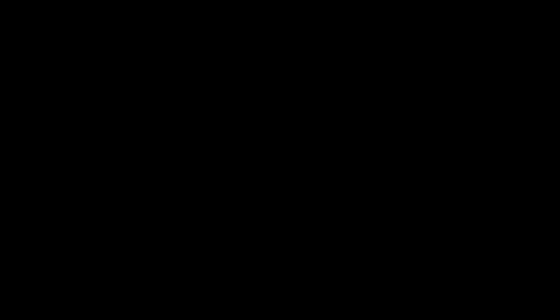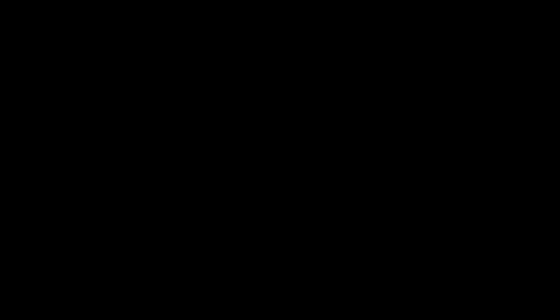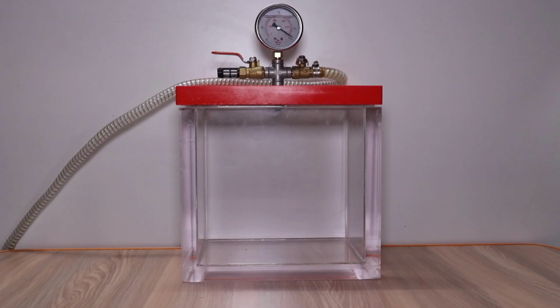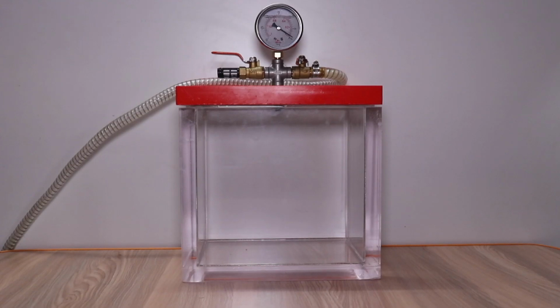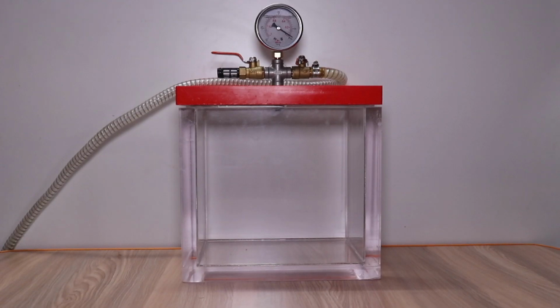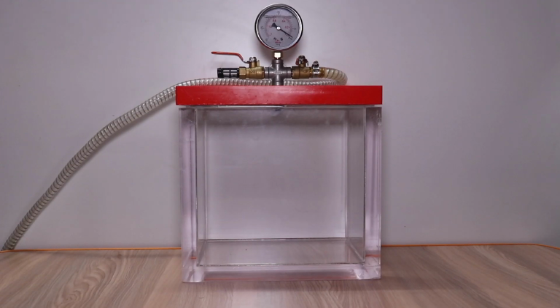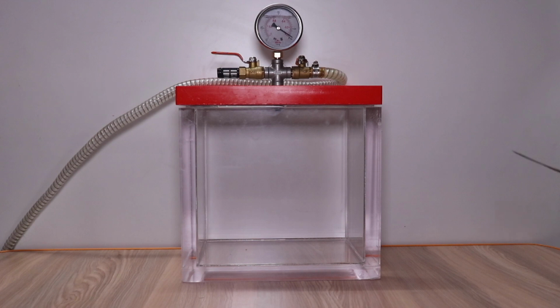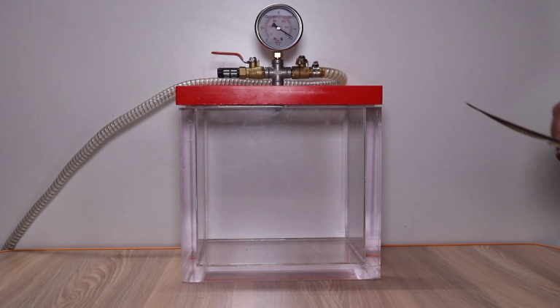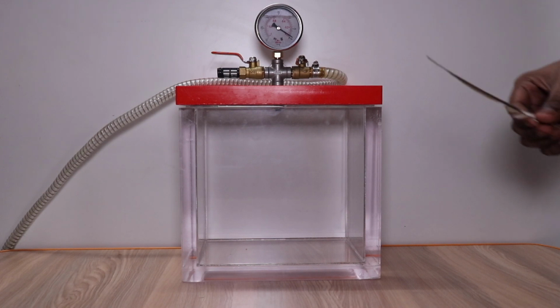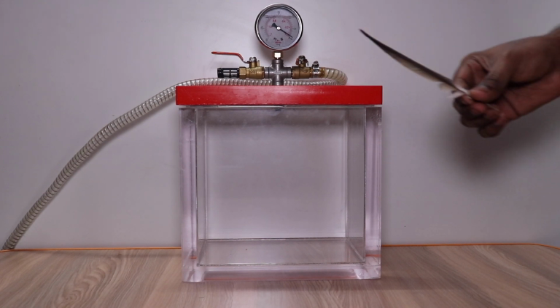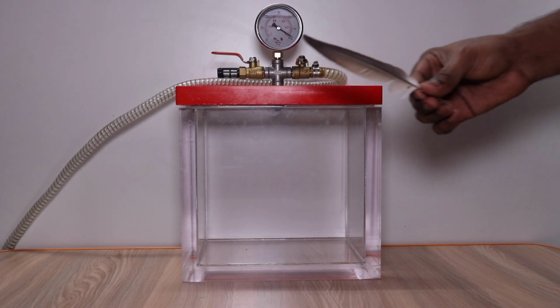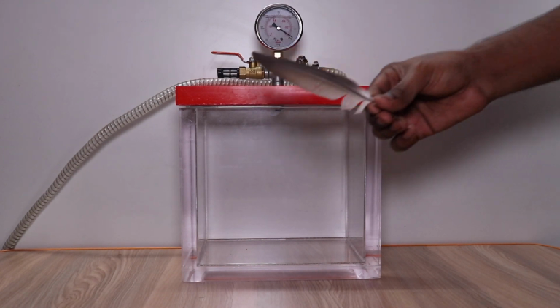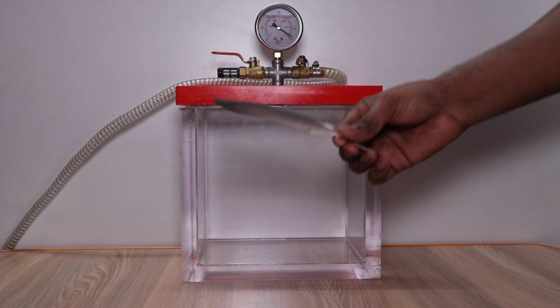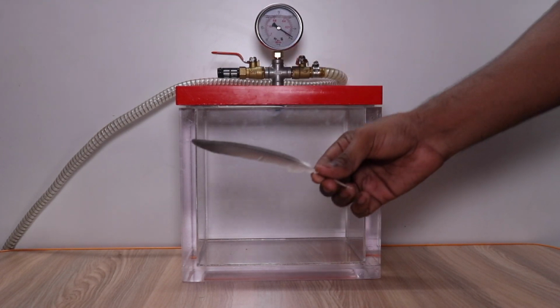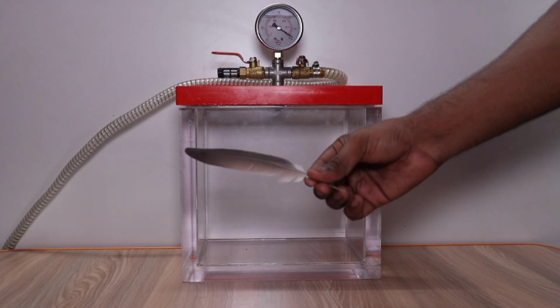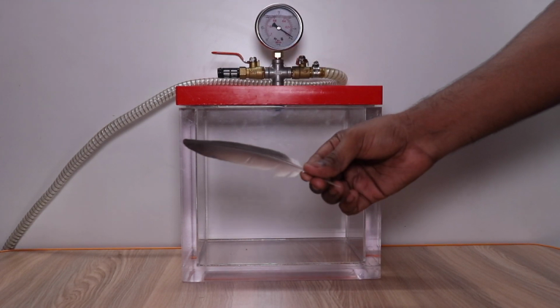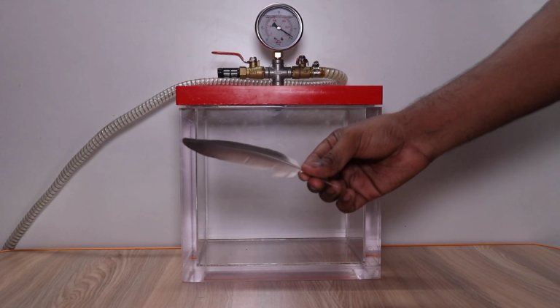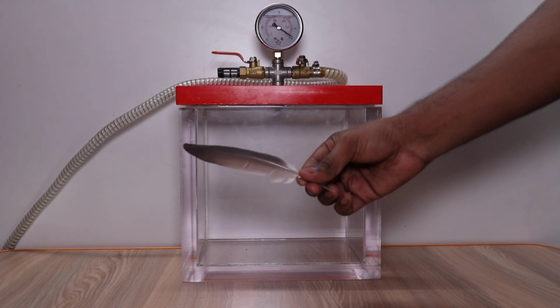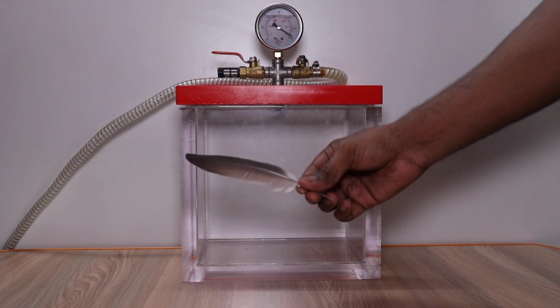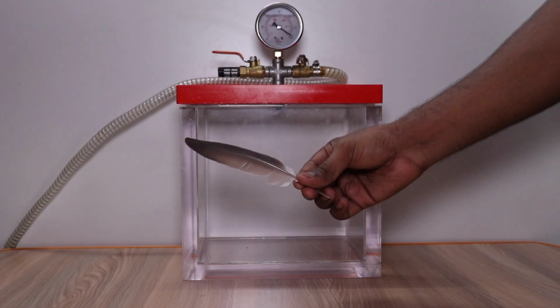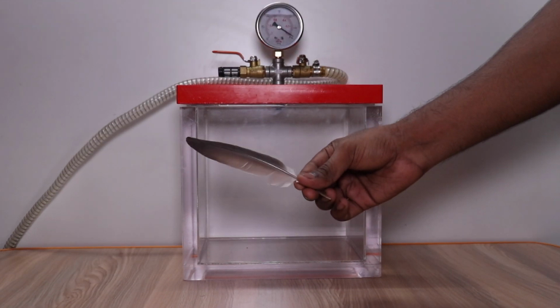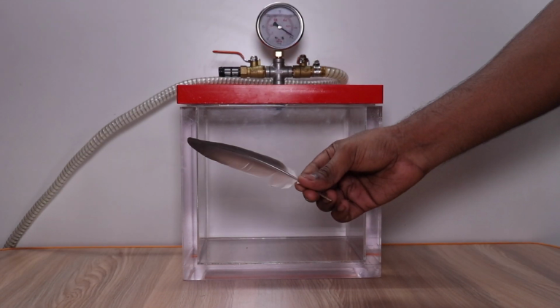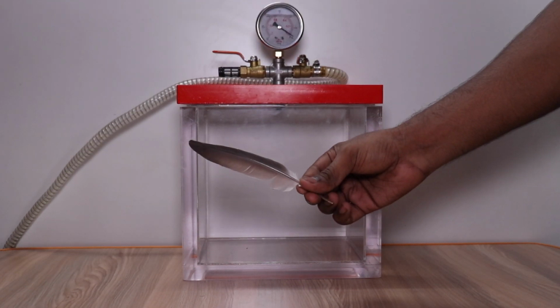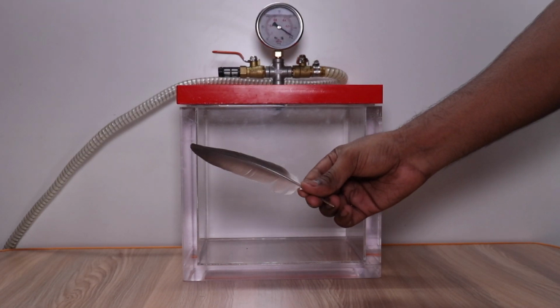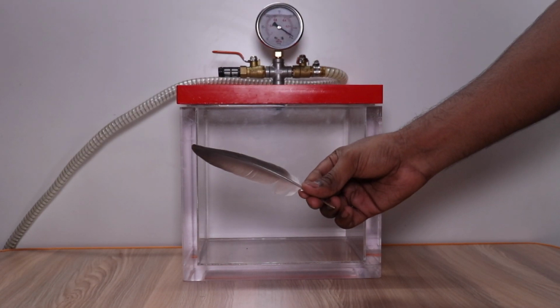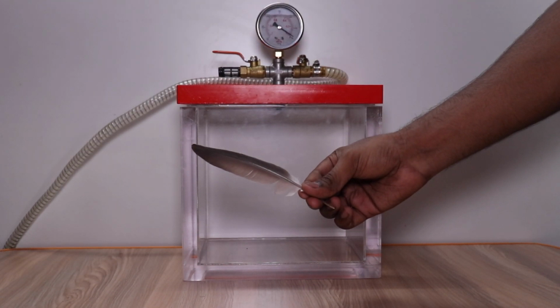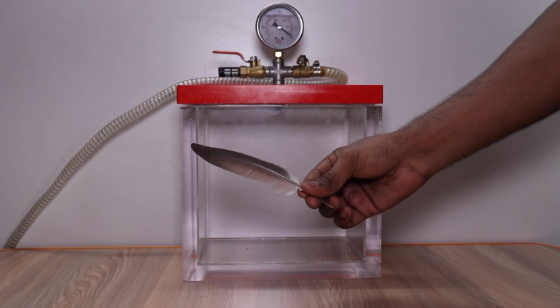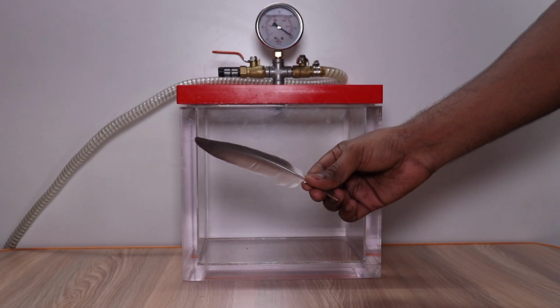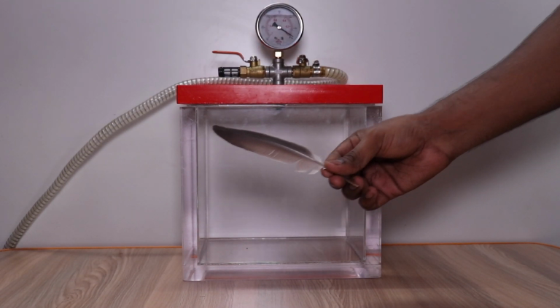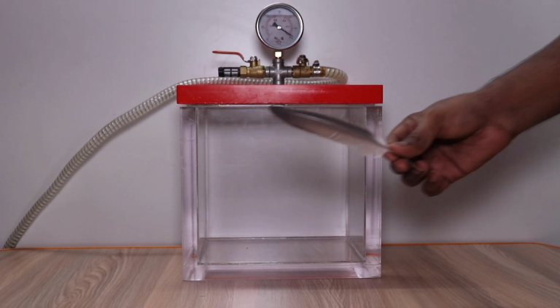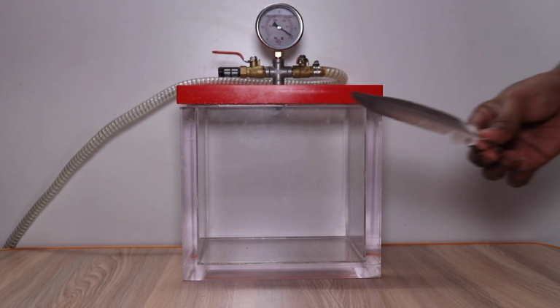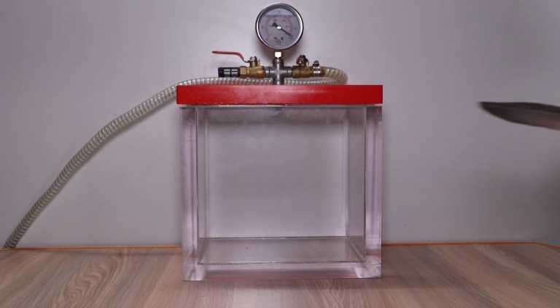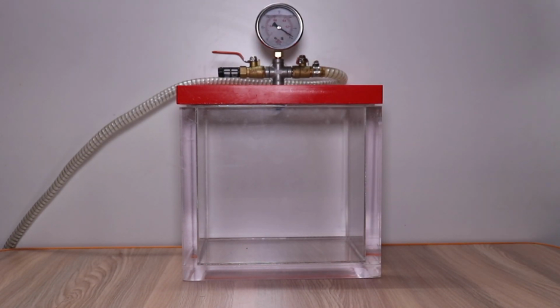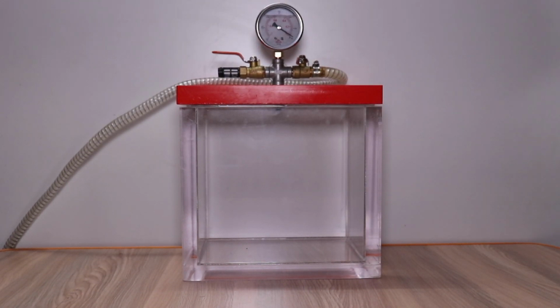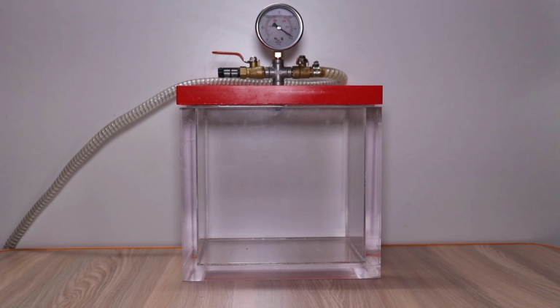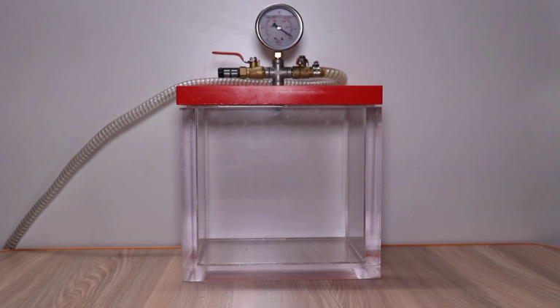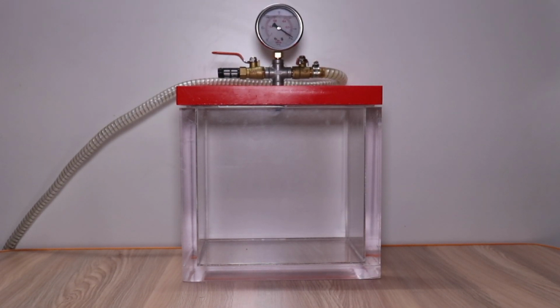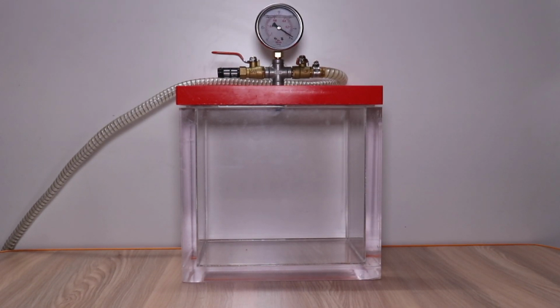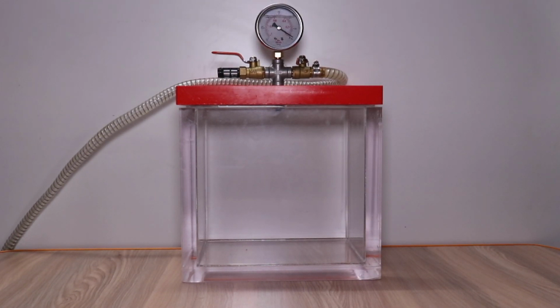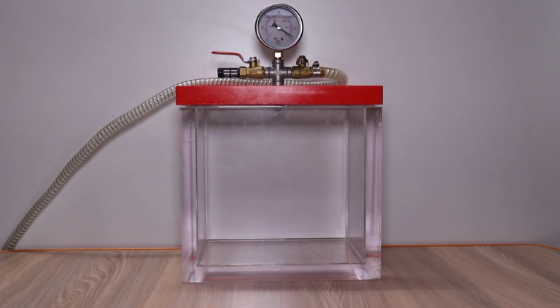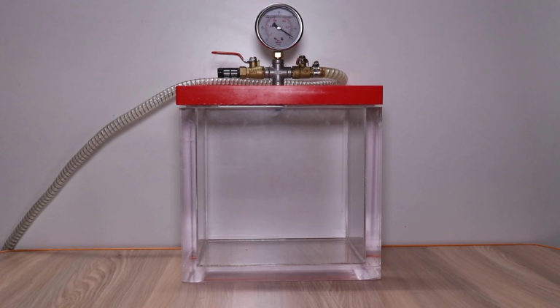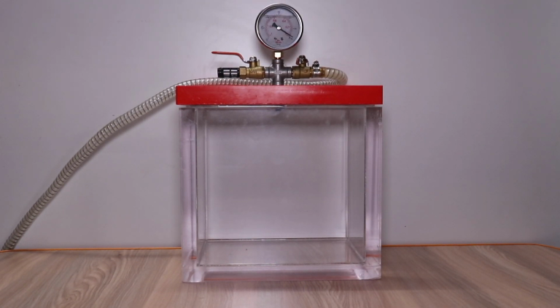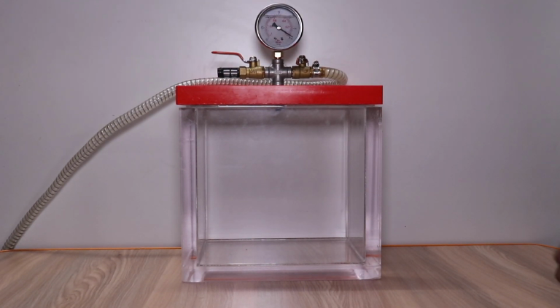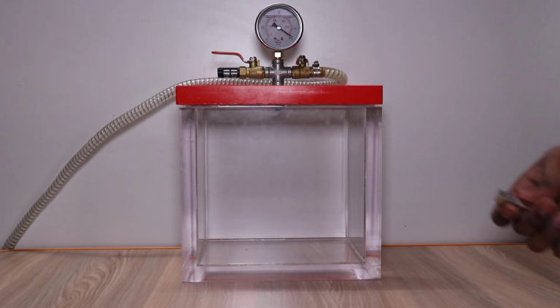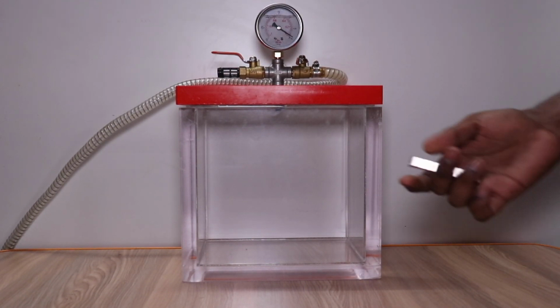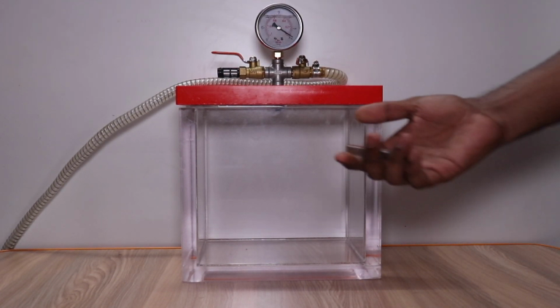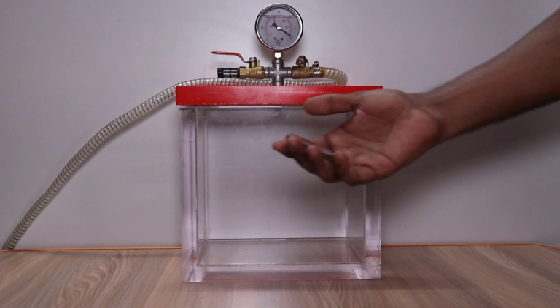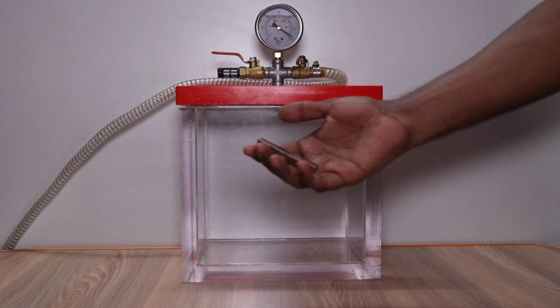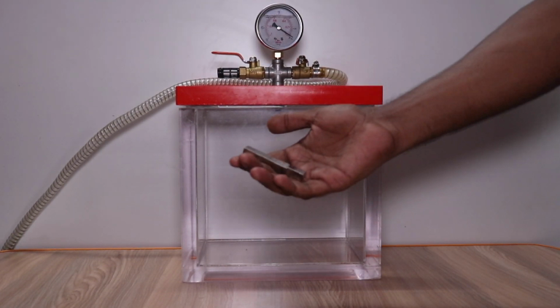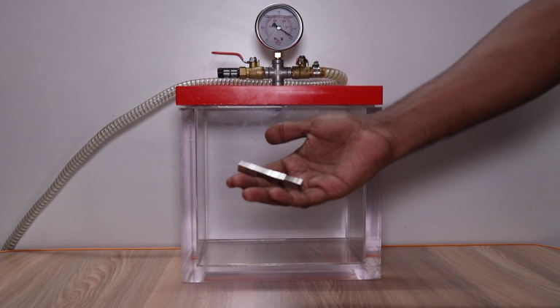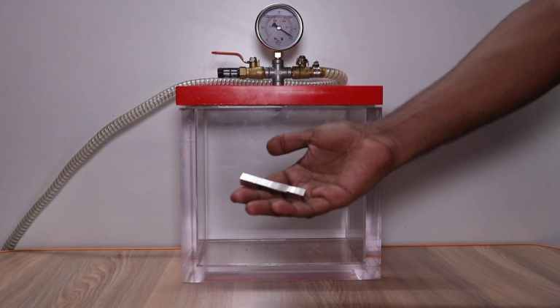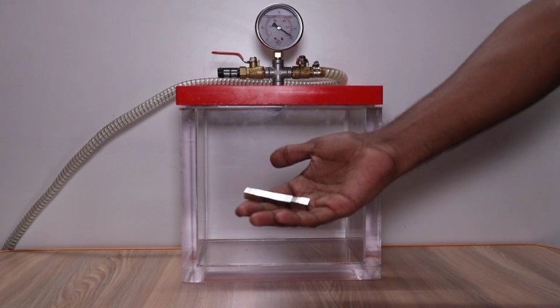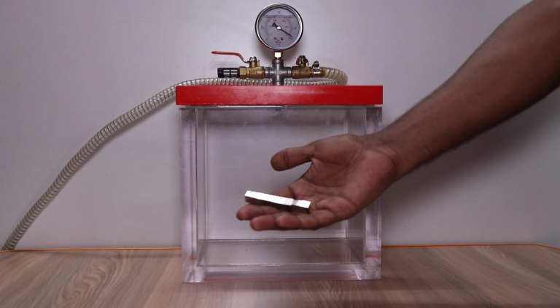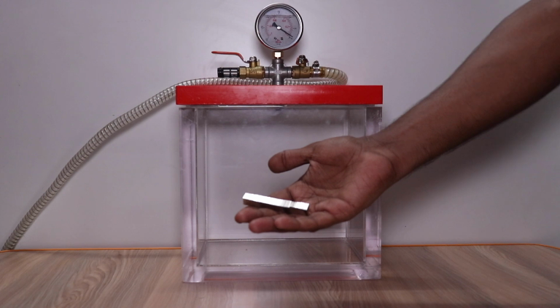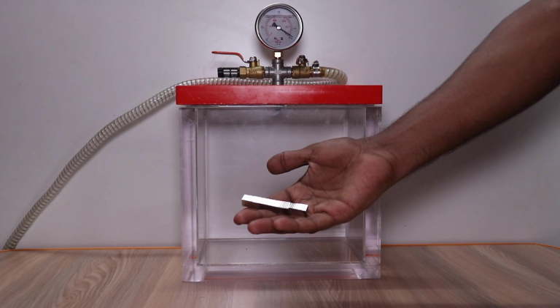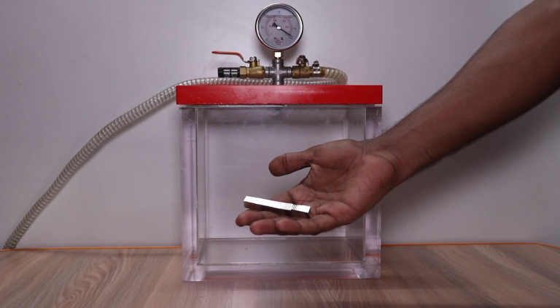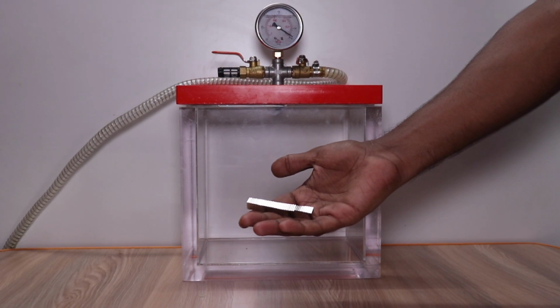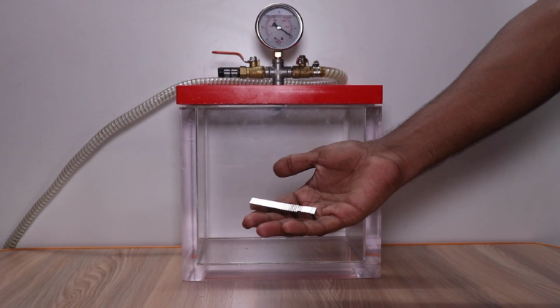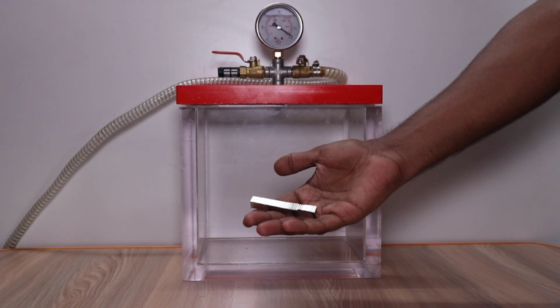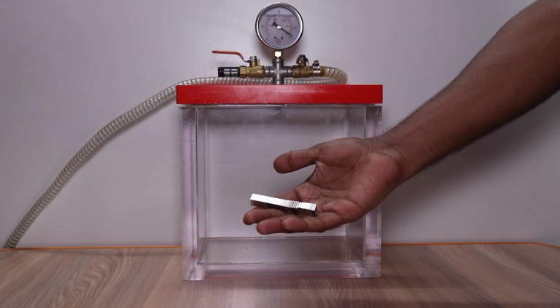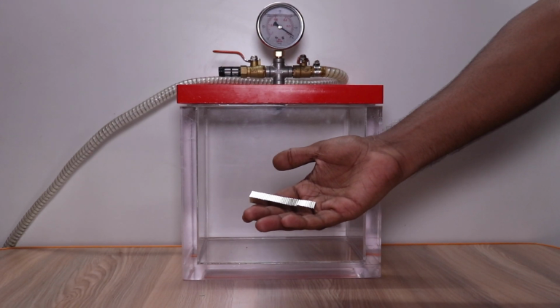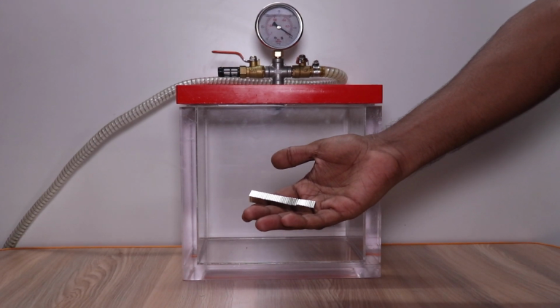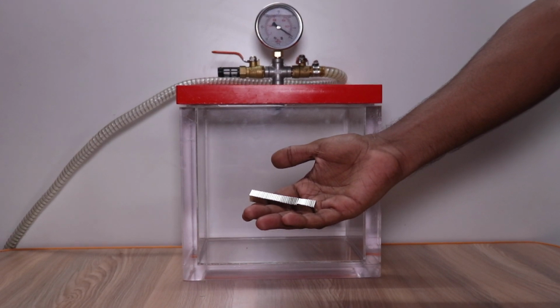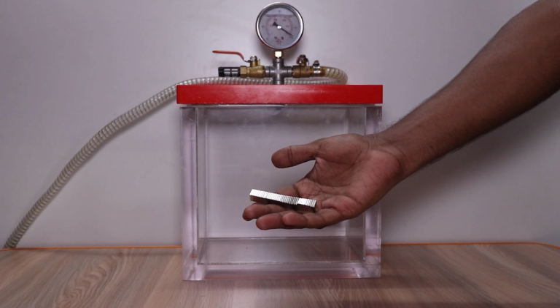So here we have a feather and we are going to keep it inside the vacuum chamber with the help of these magnets. So let's see what happens.